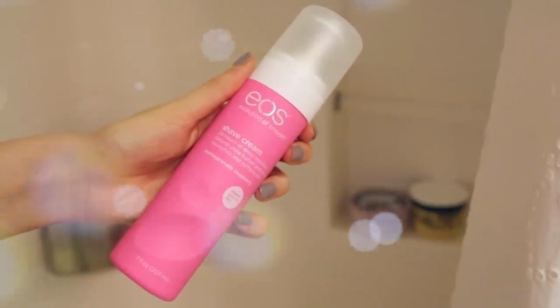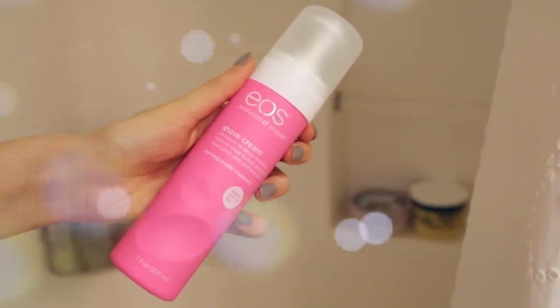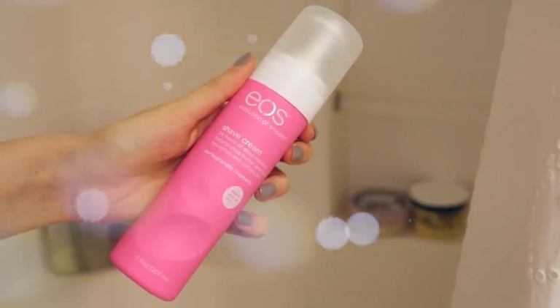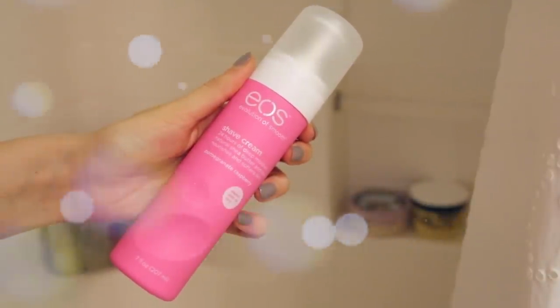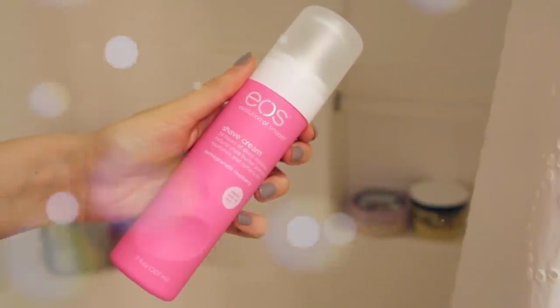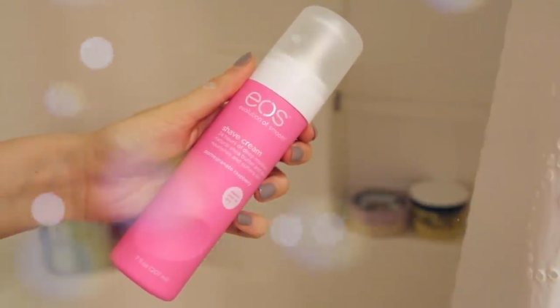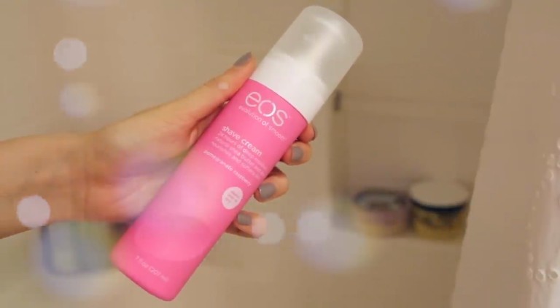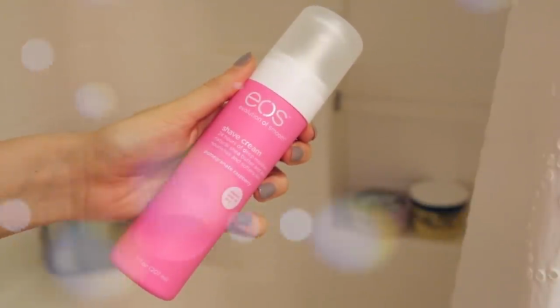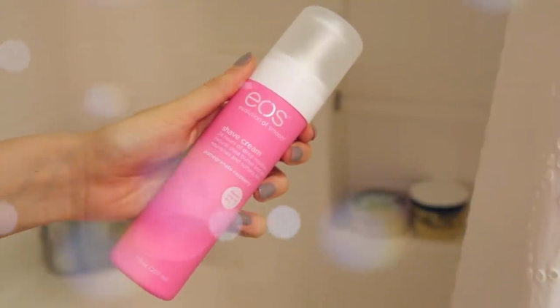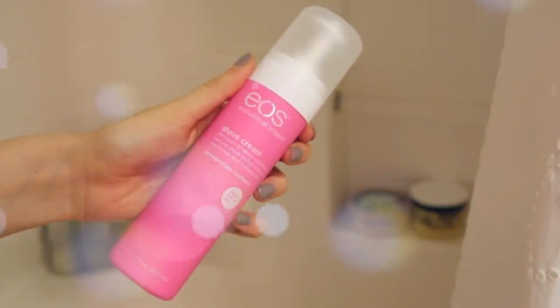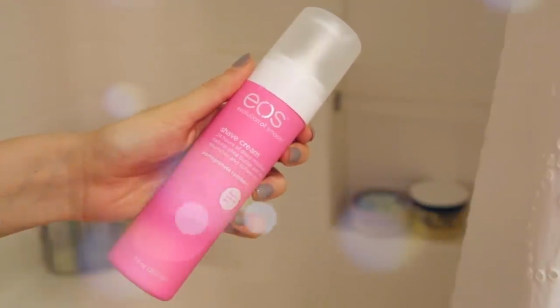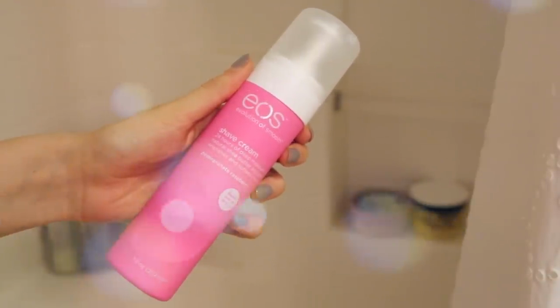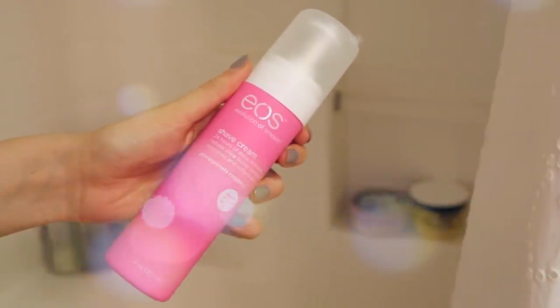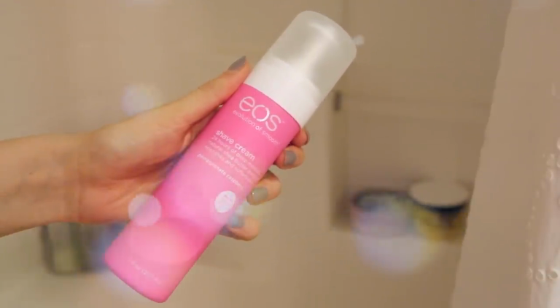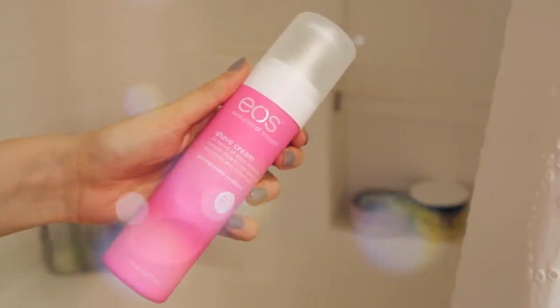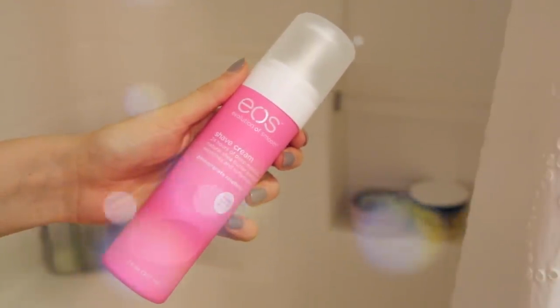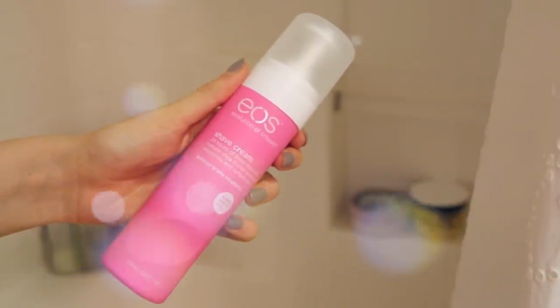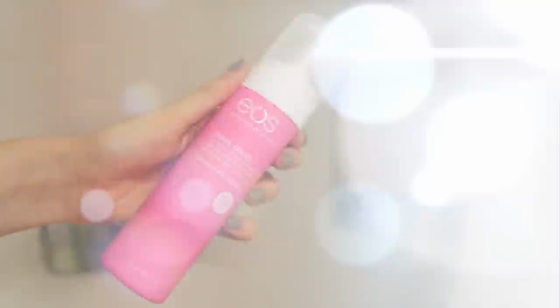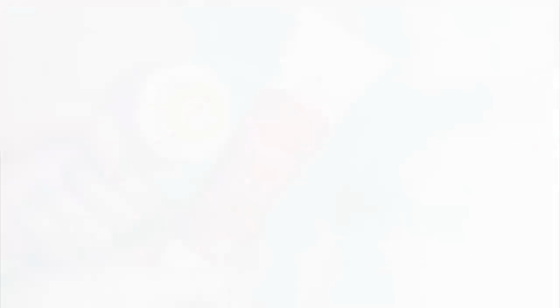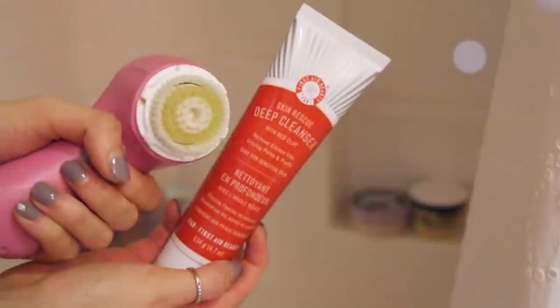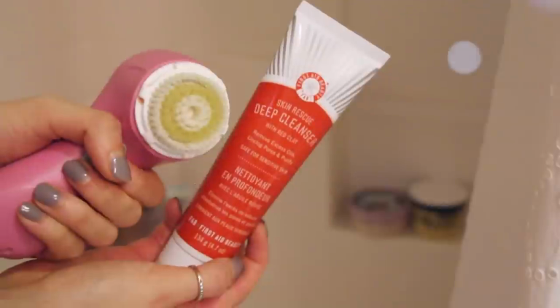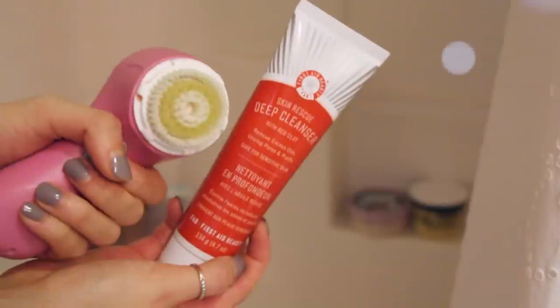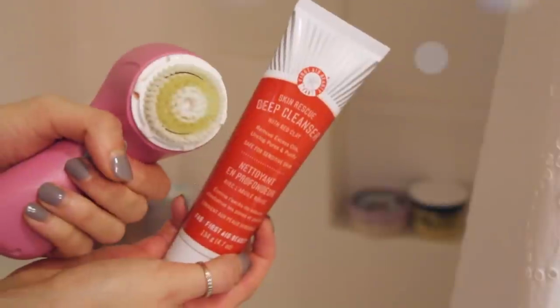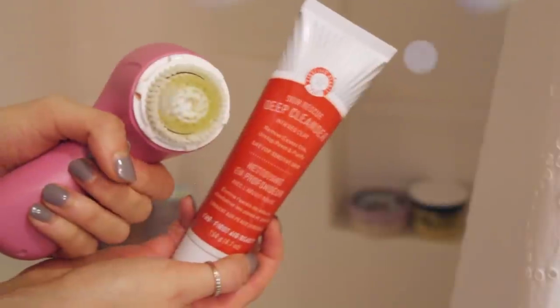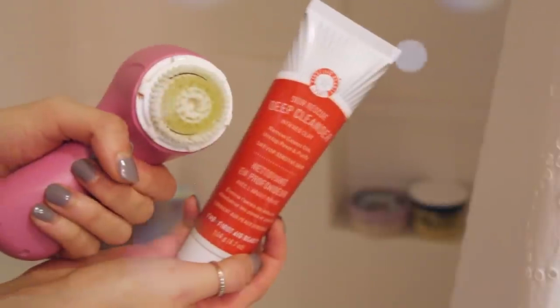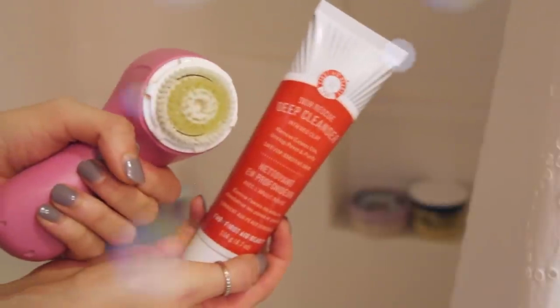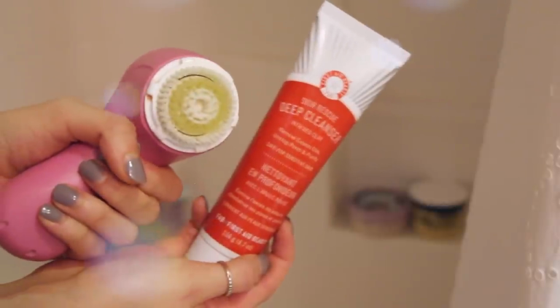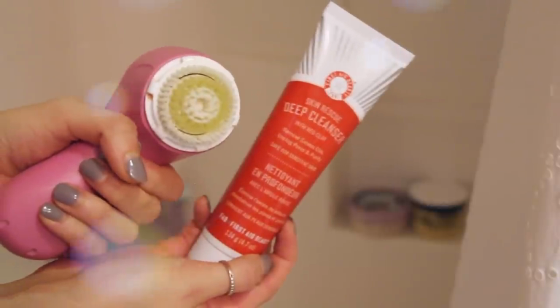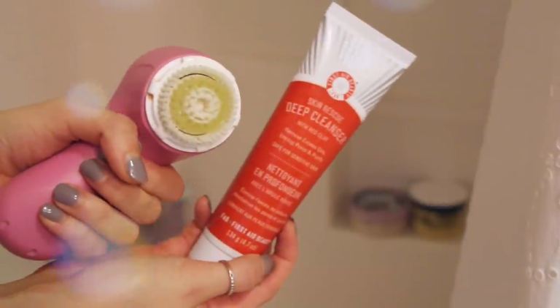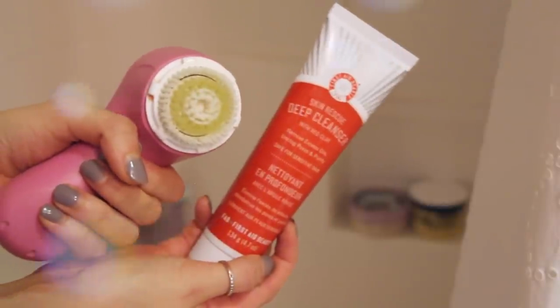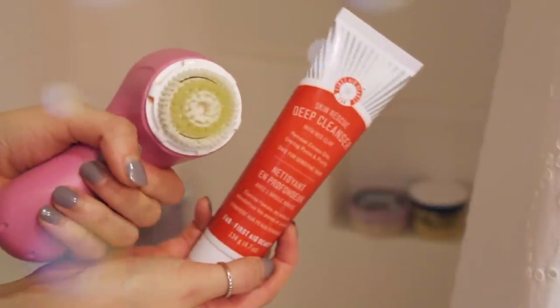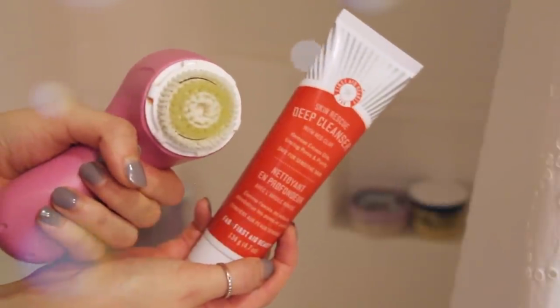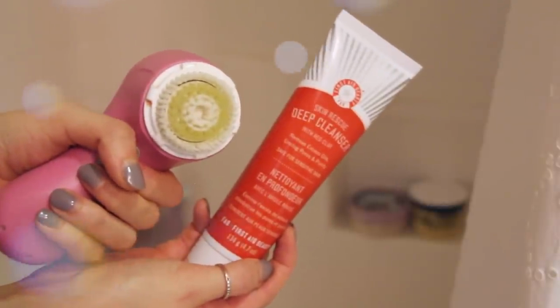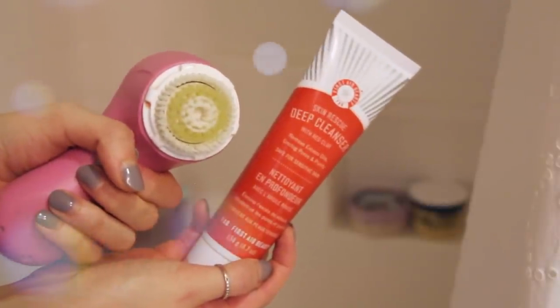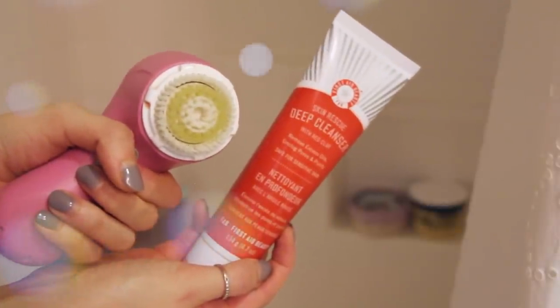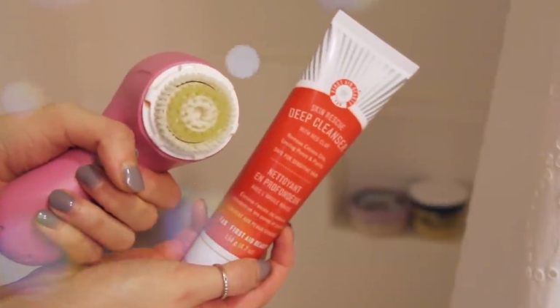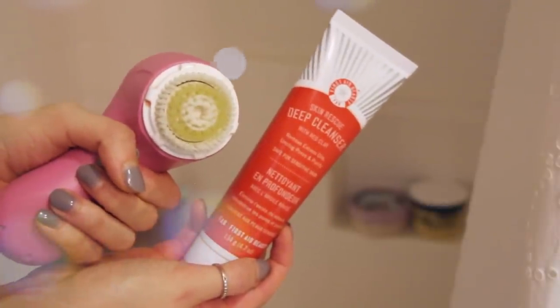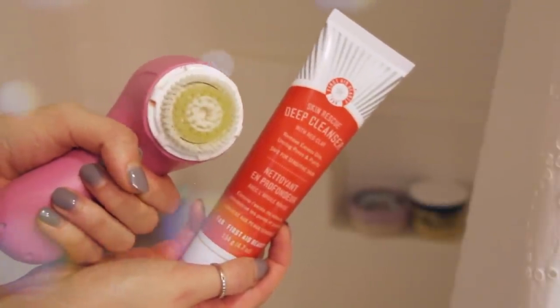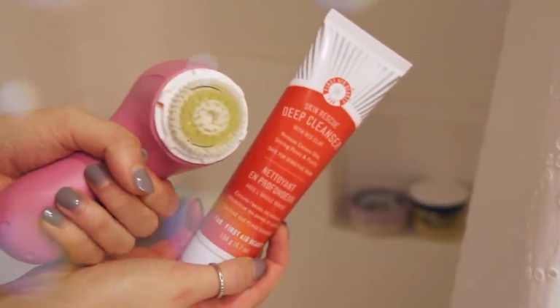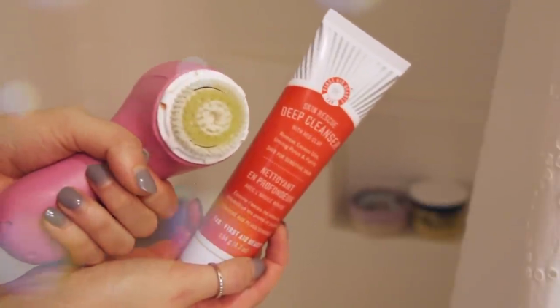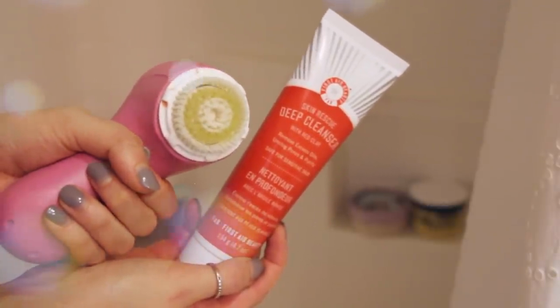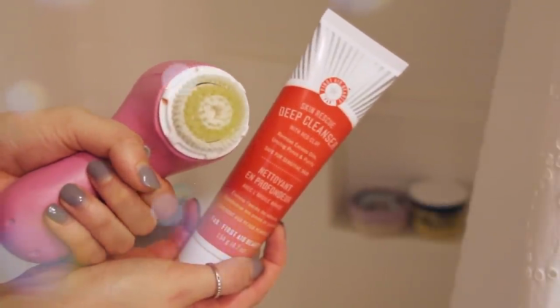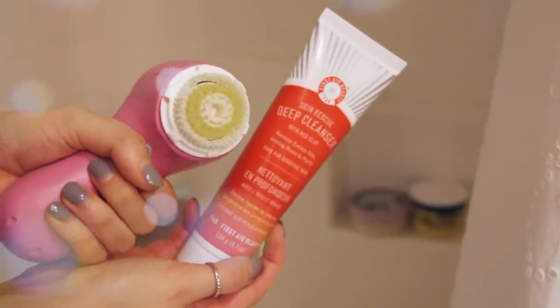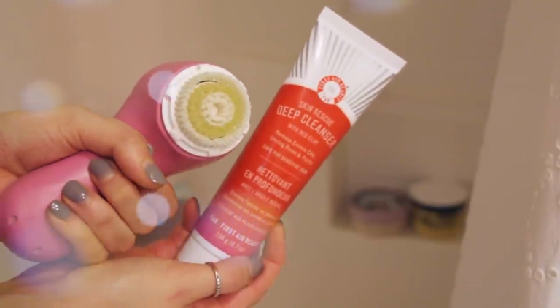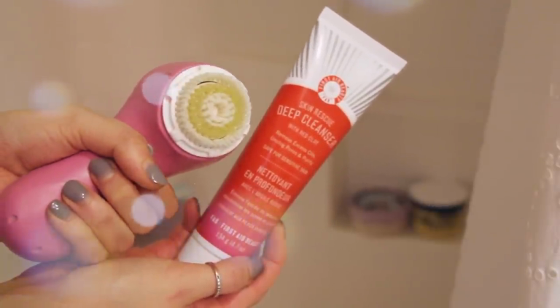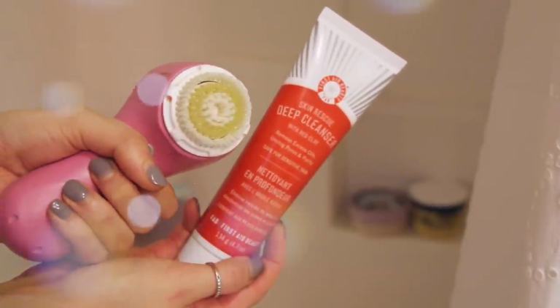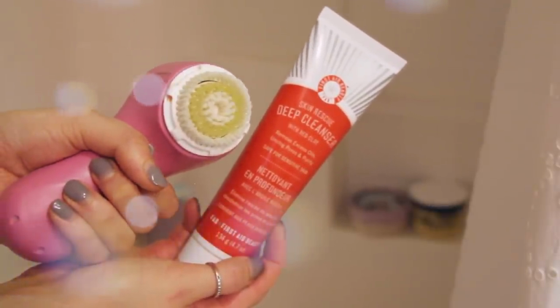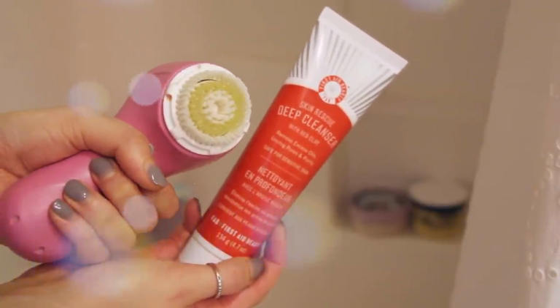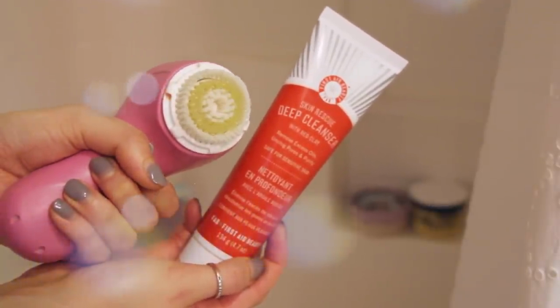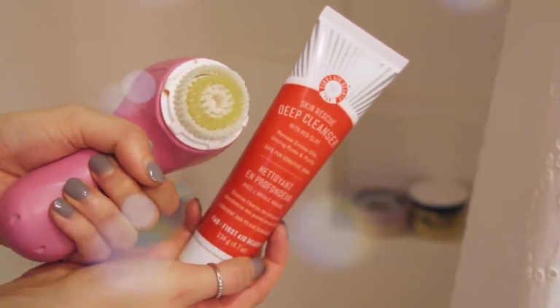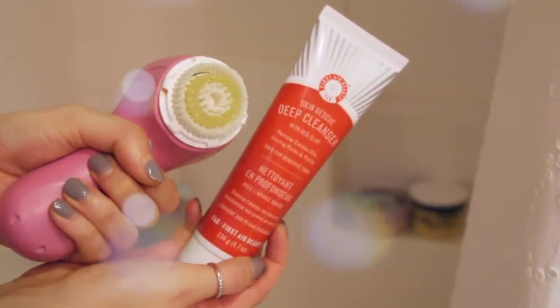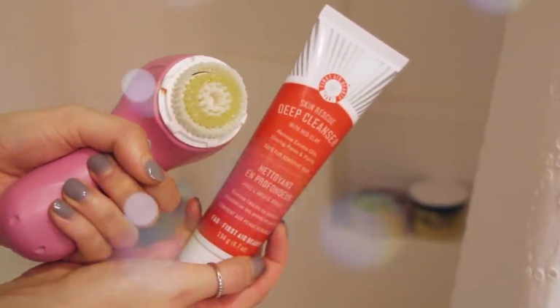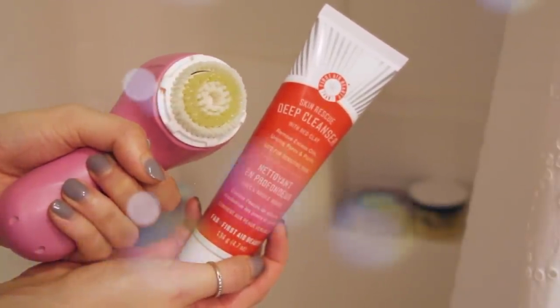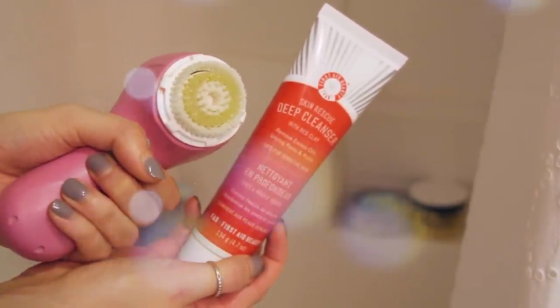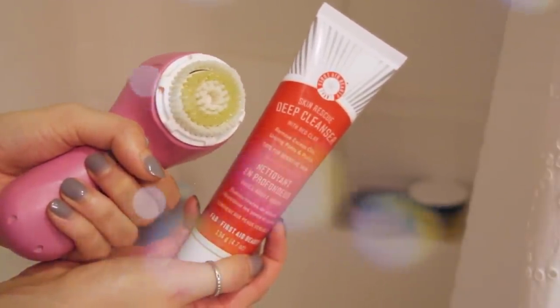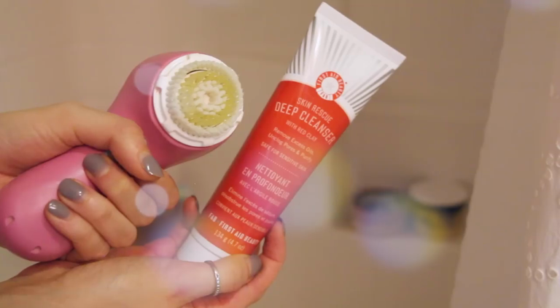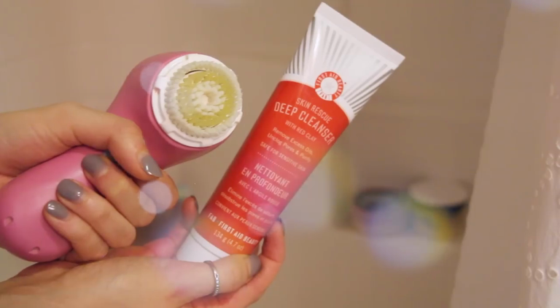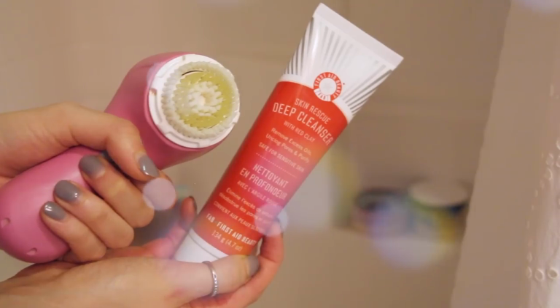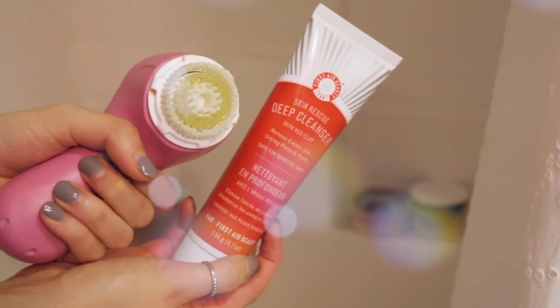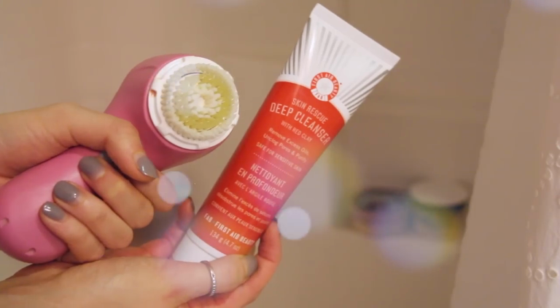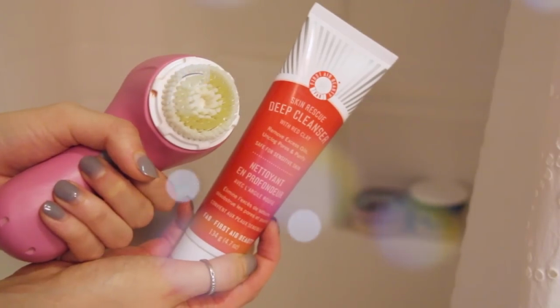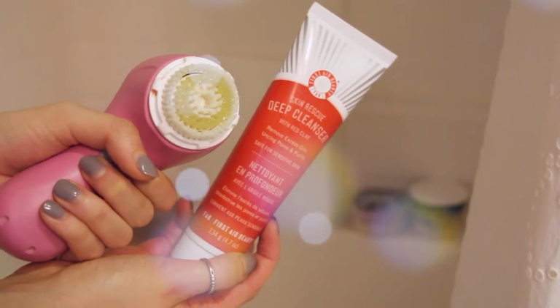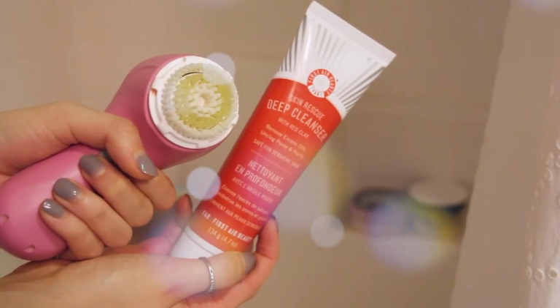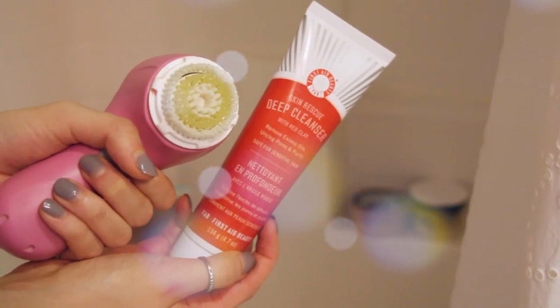You can use this wet or dry — I'm obviously using it wet in the shower. And now I'm going on to my First Aid Beauty Cleanser with my Clarisonic Mia.